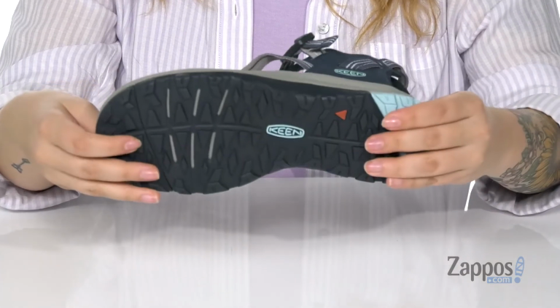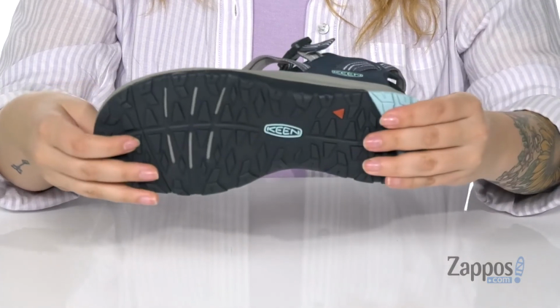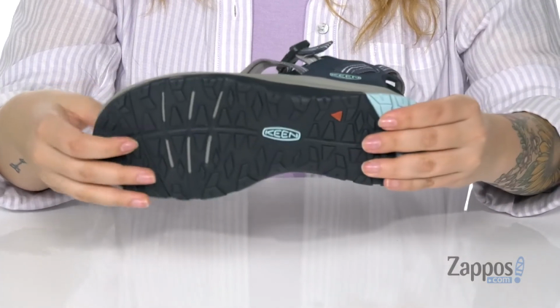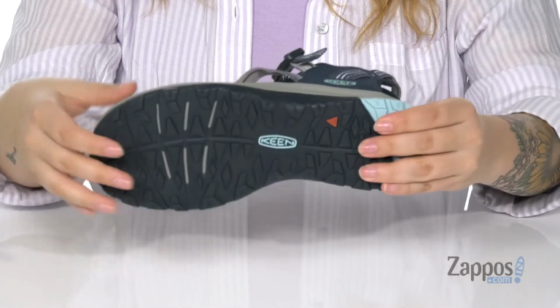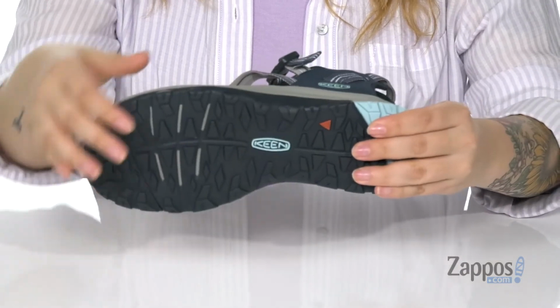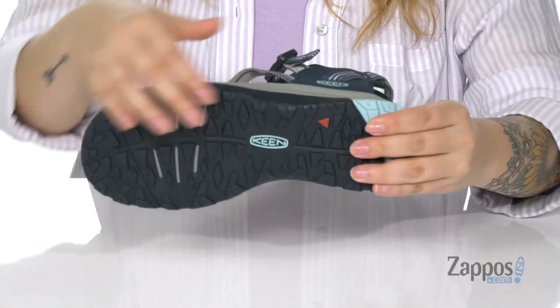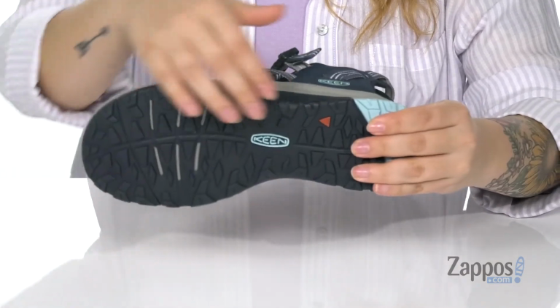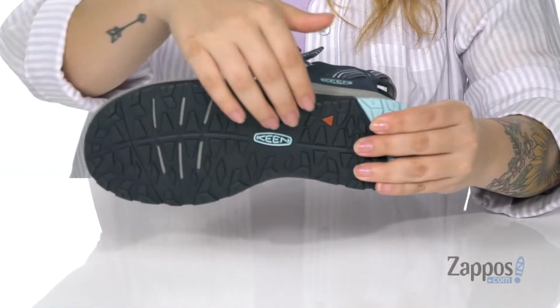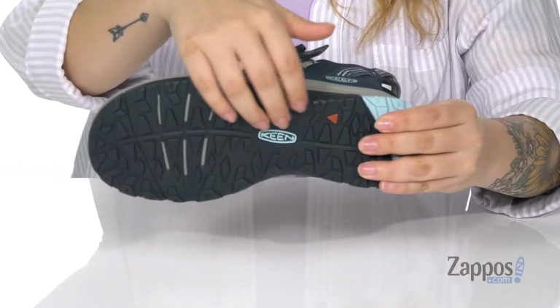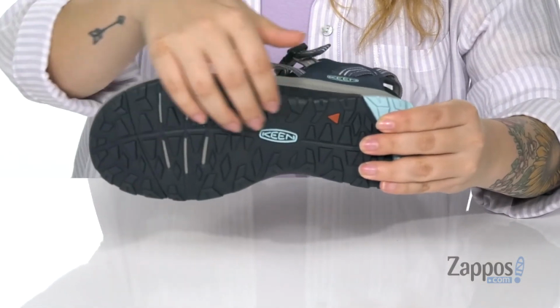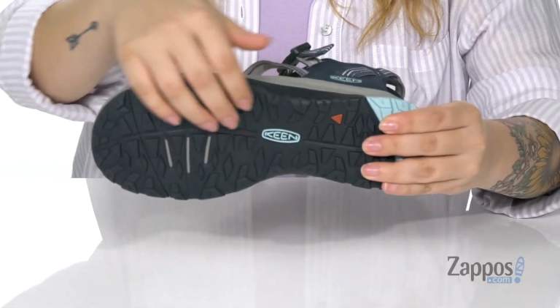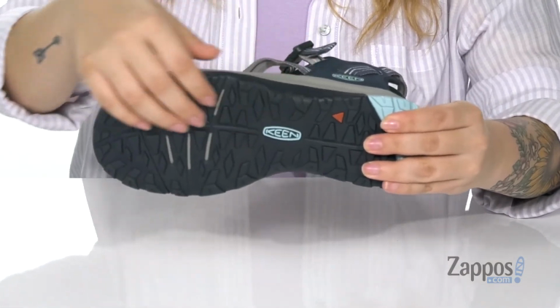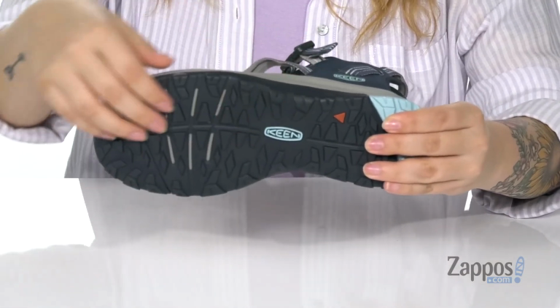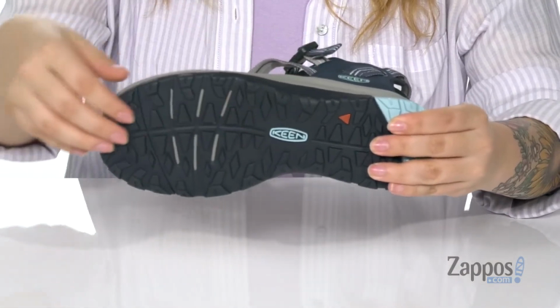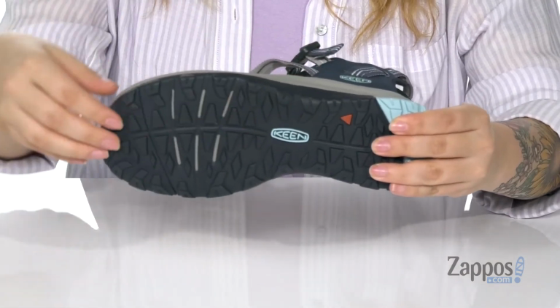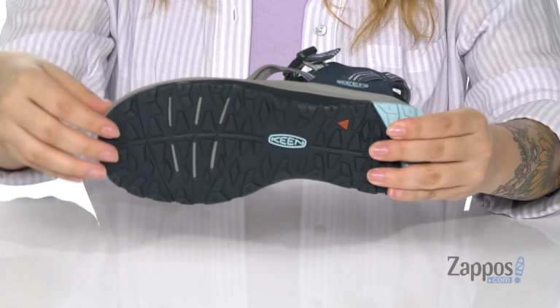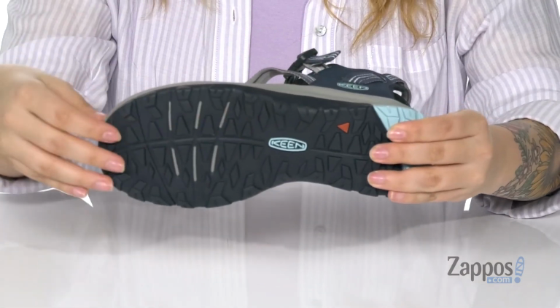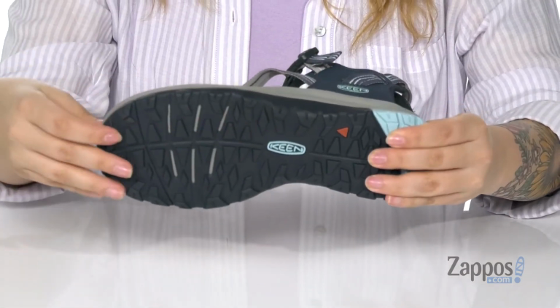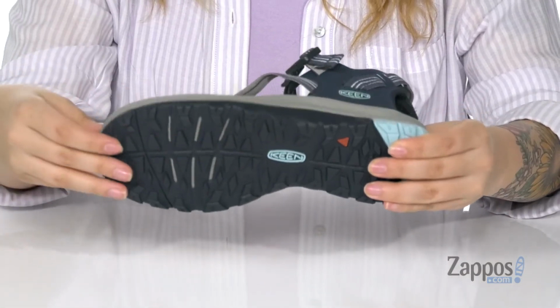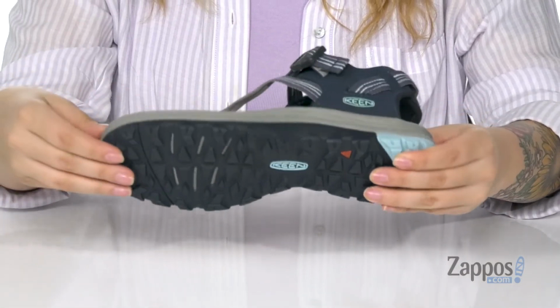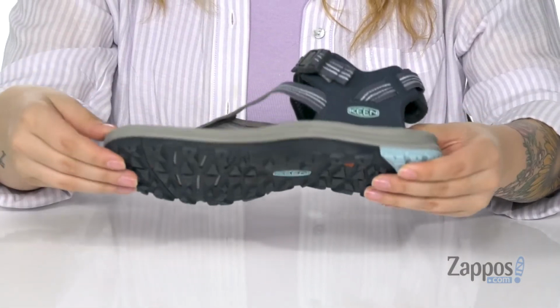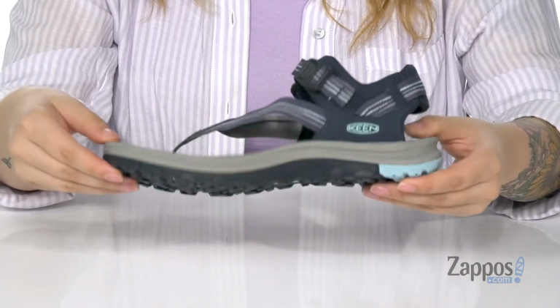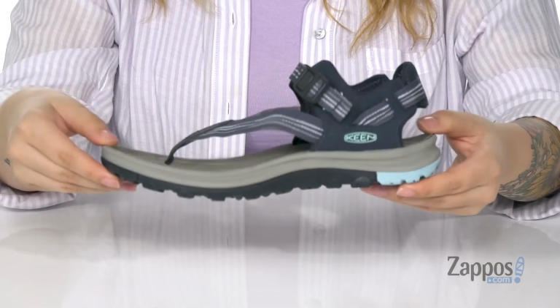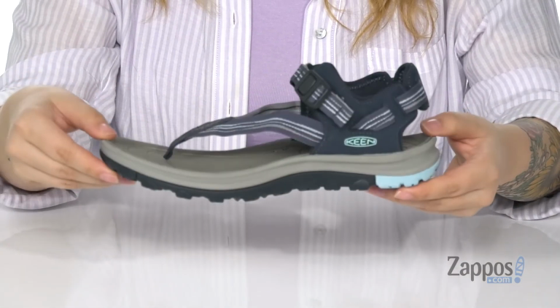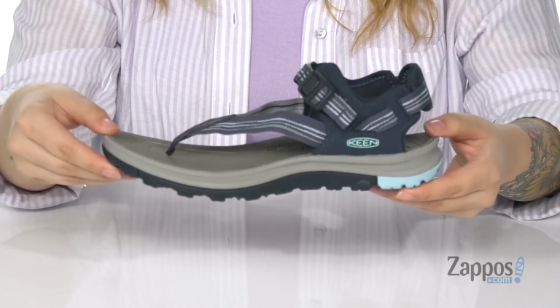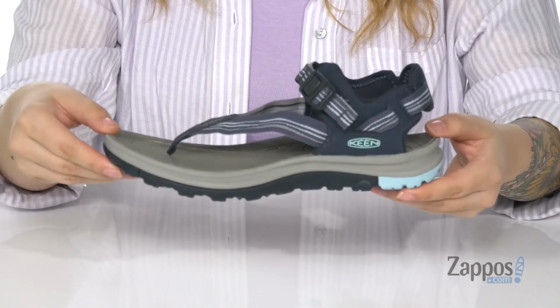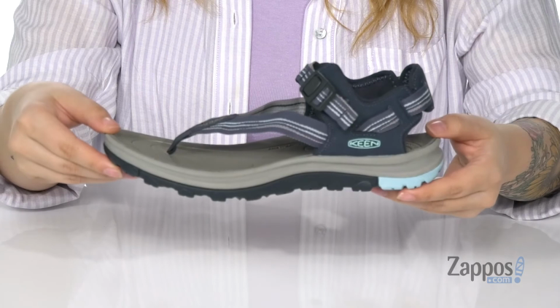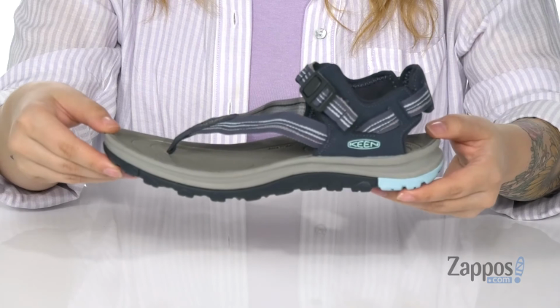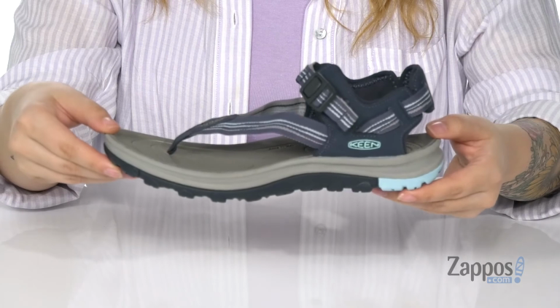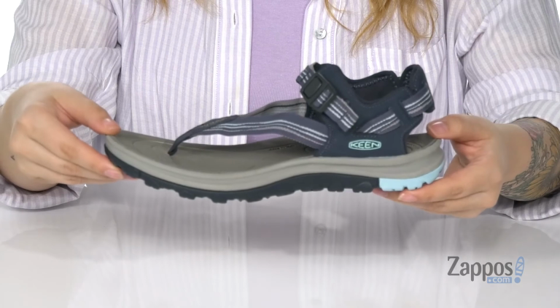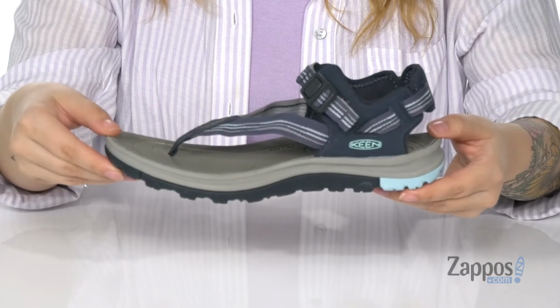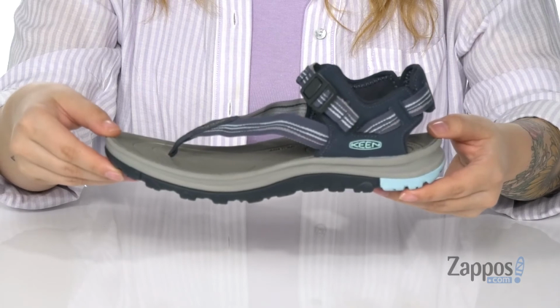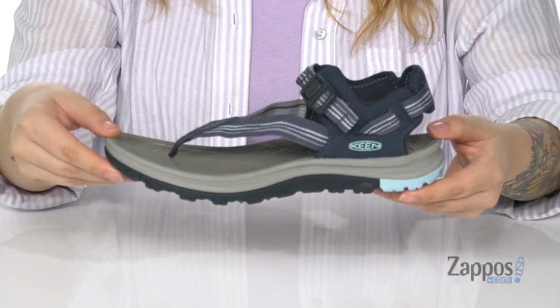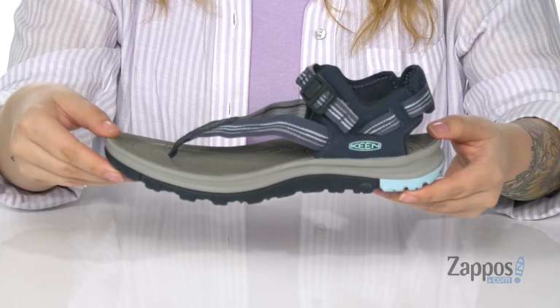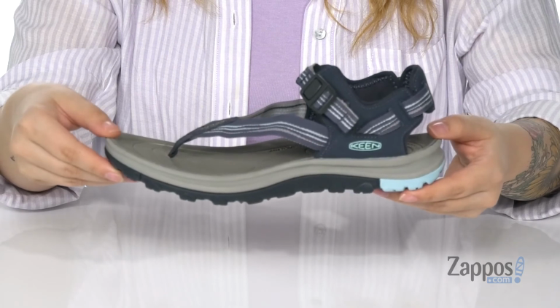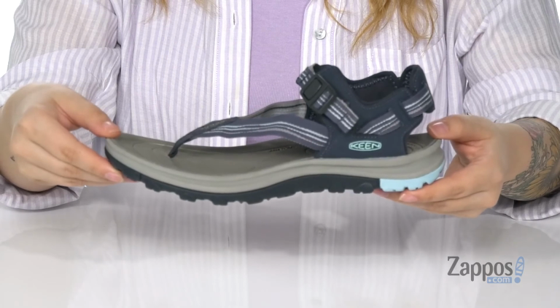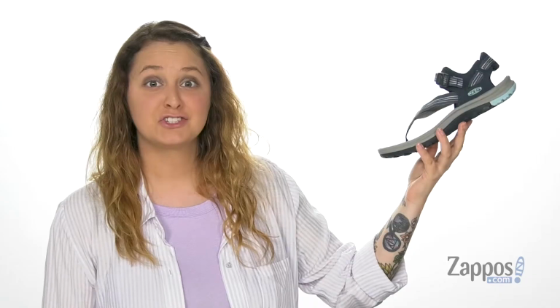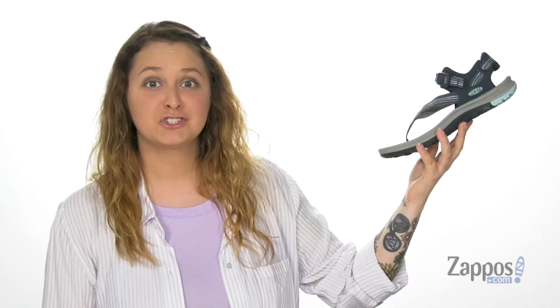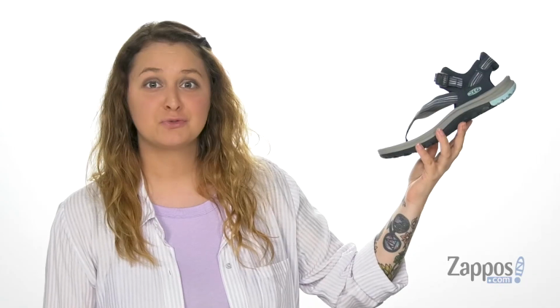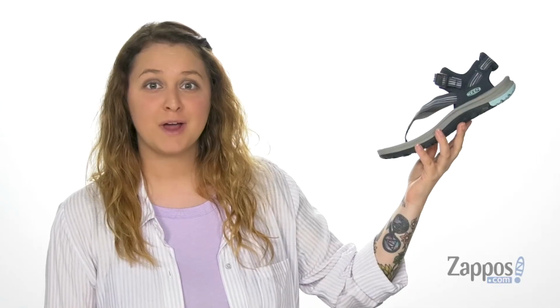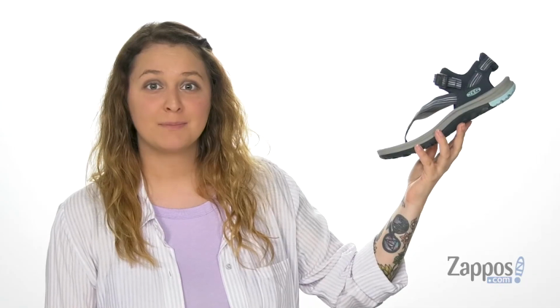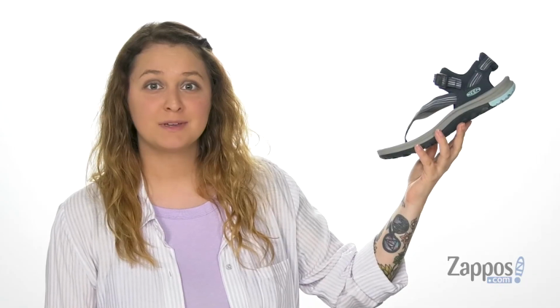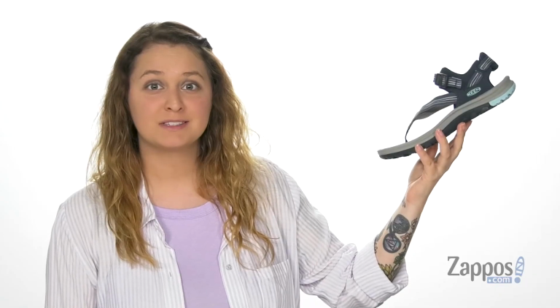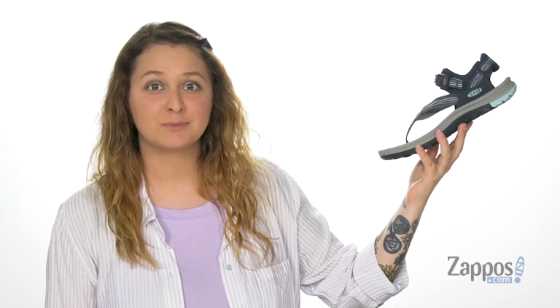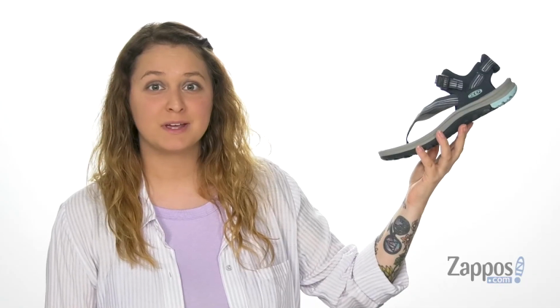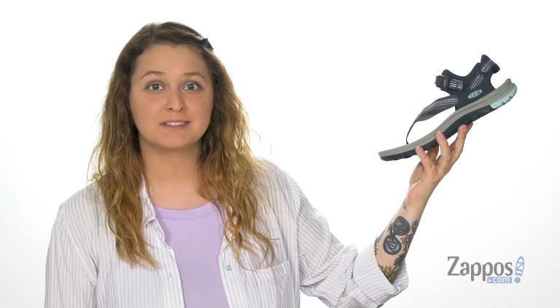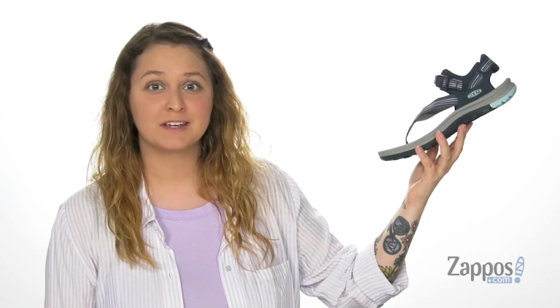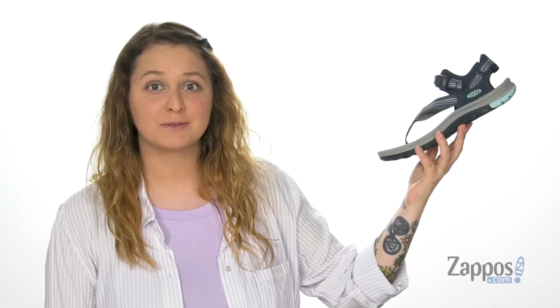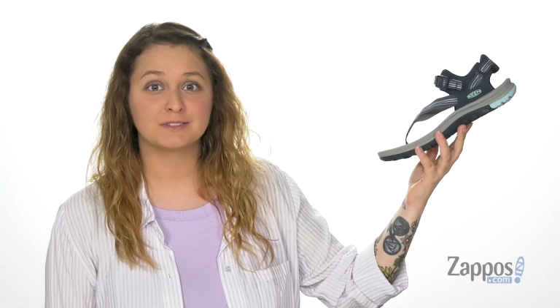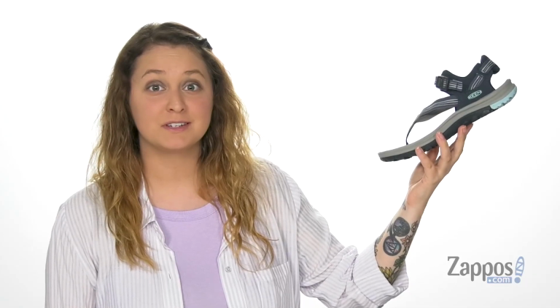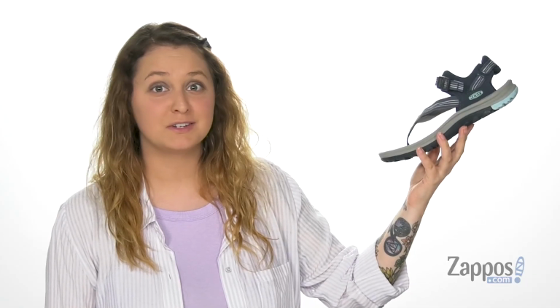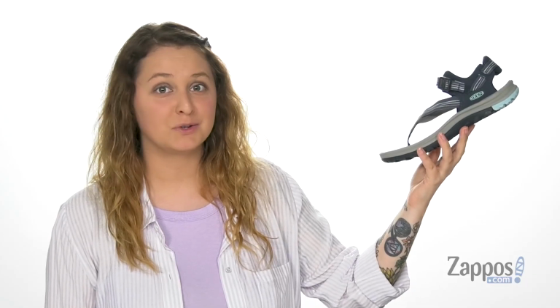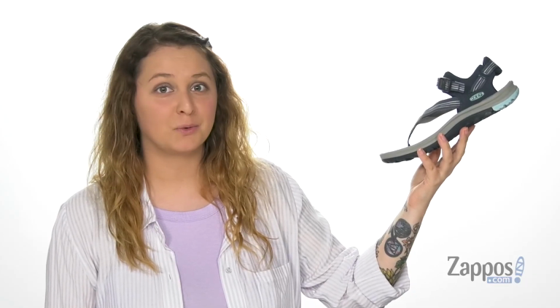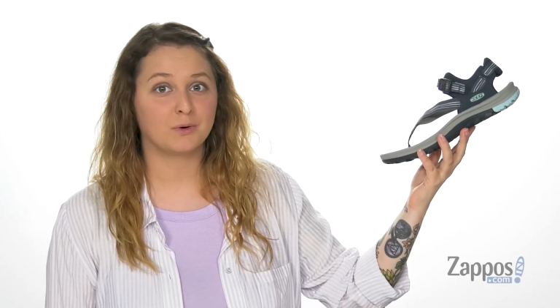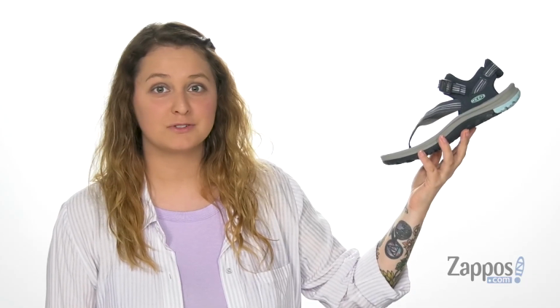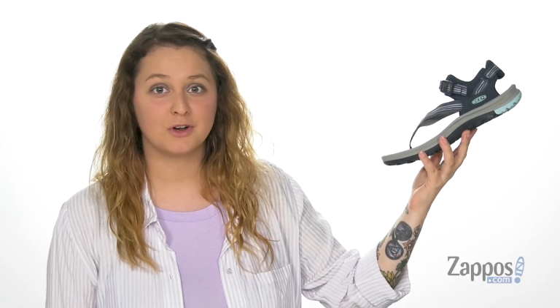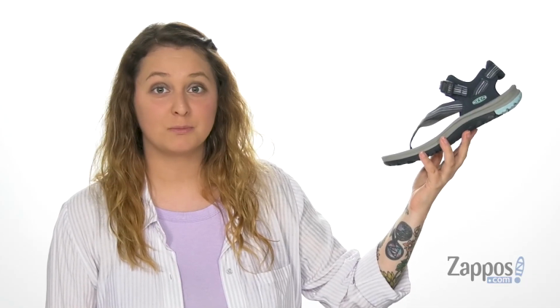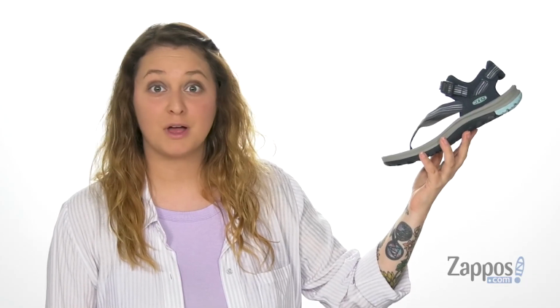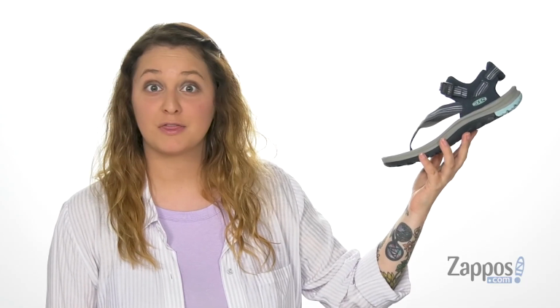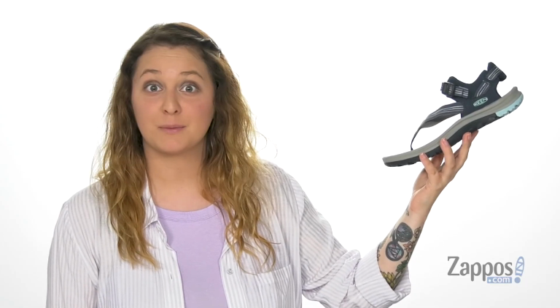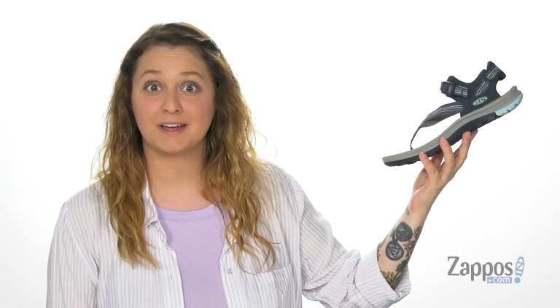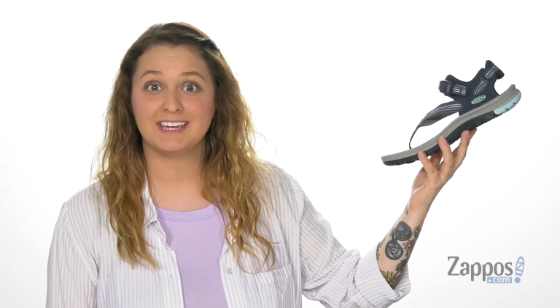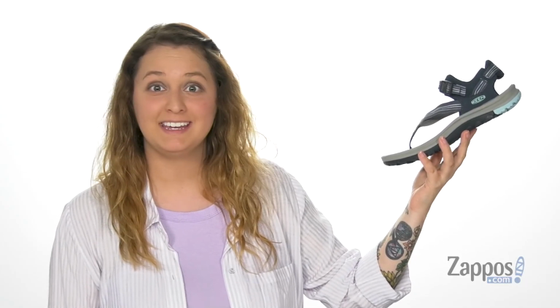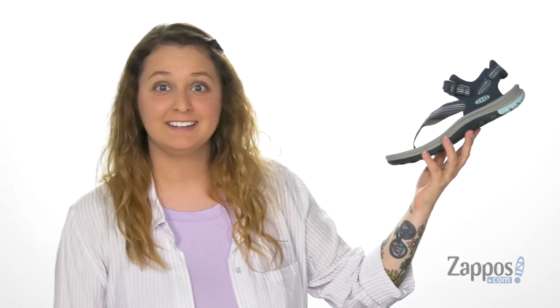Underneath has multi-directional lugs for better traction. Strap these sweet sandals into your wardrobe — they're by Keen.